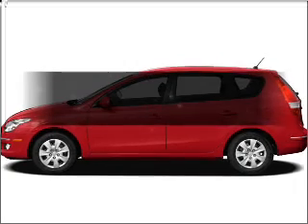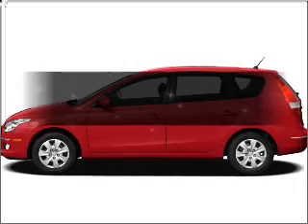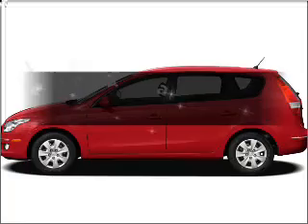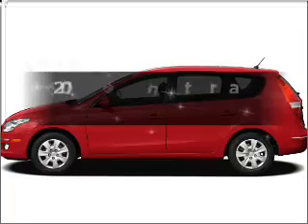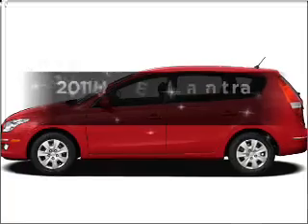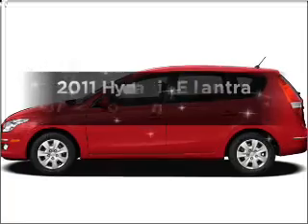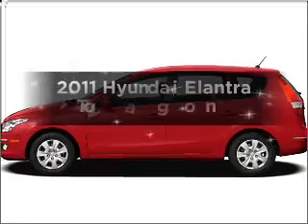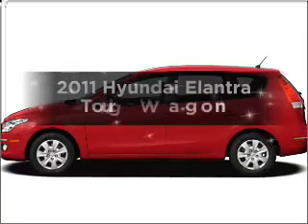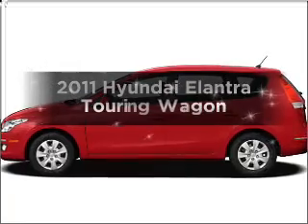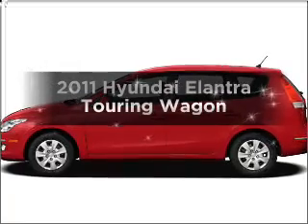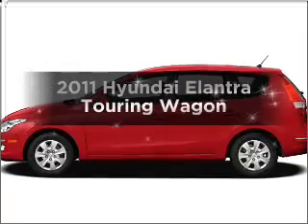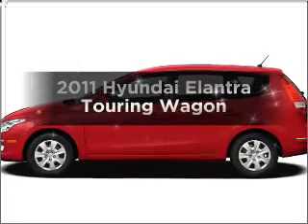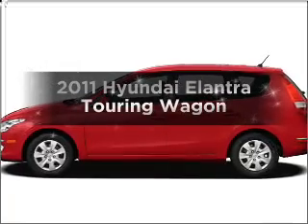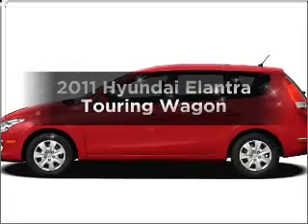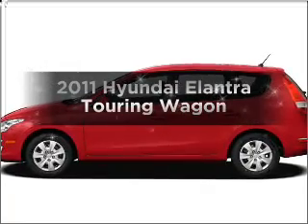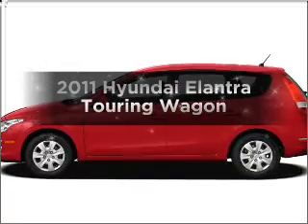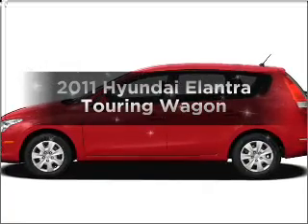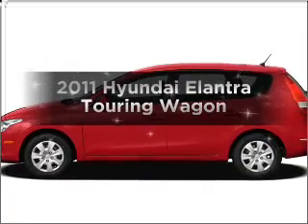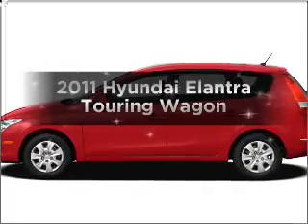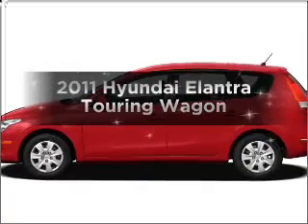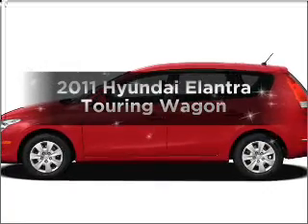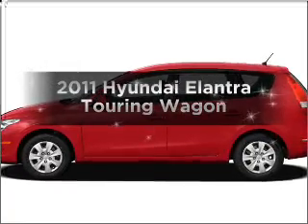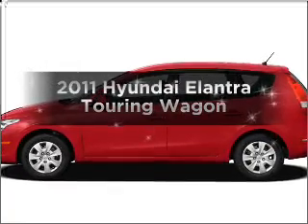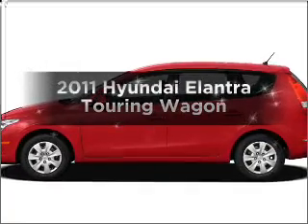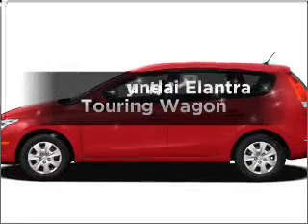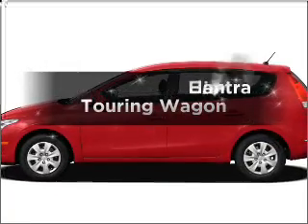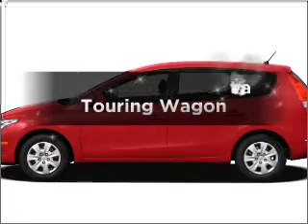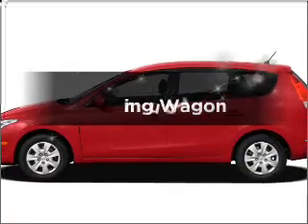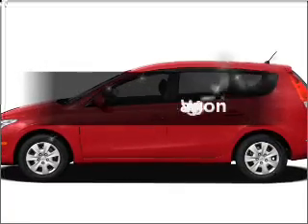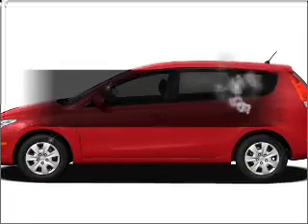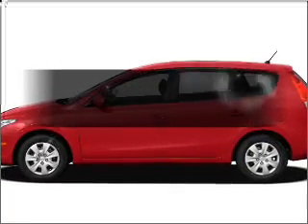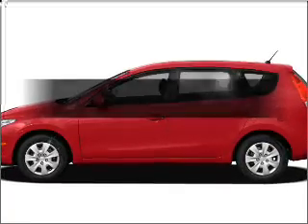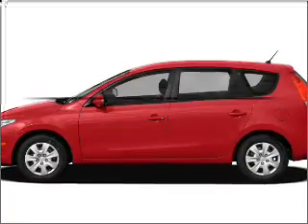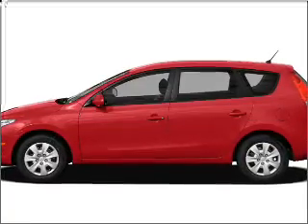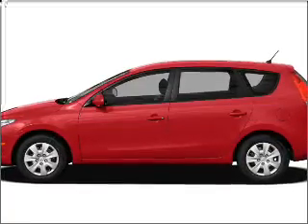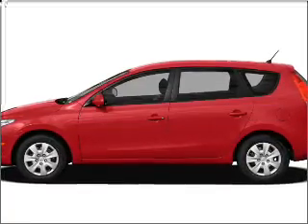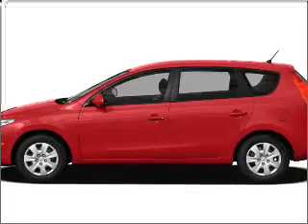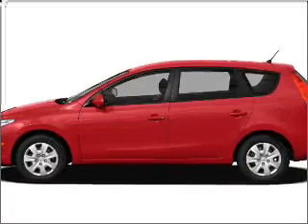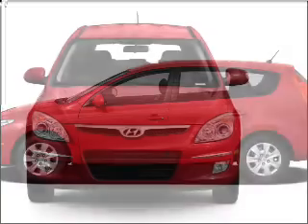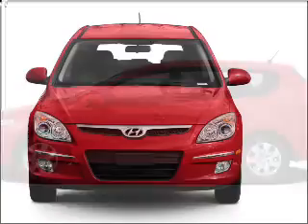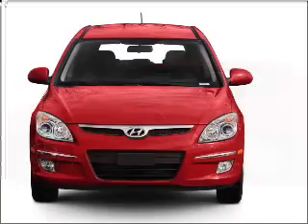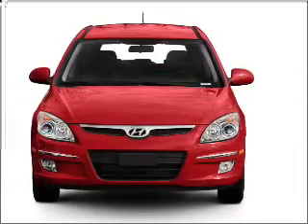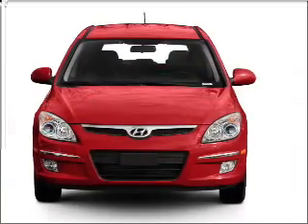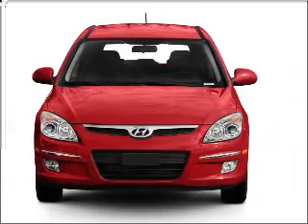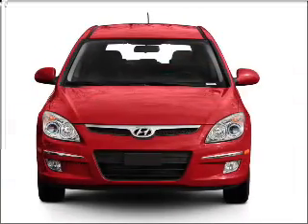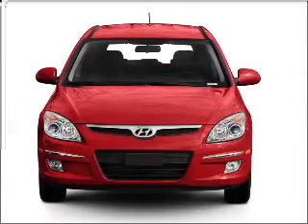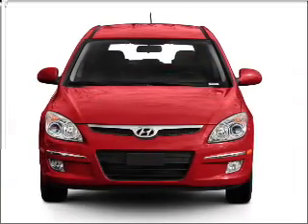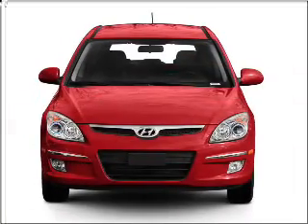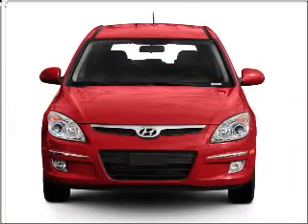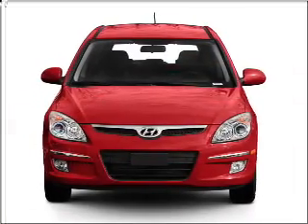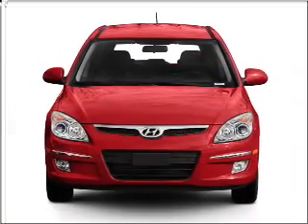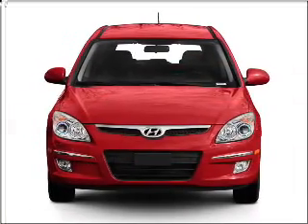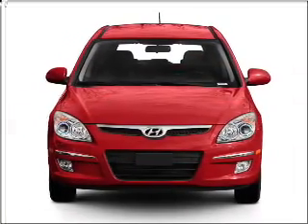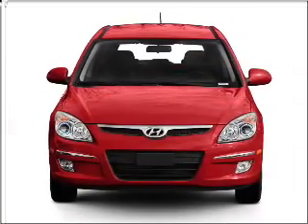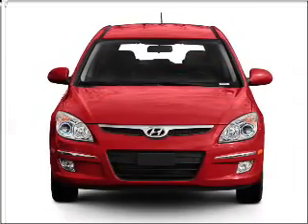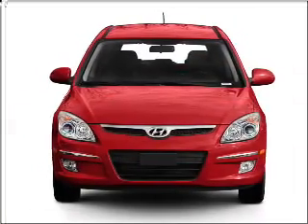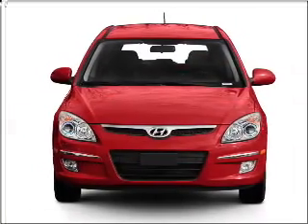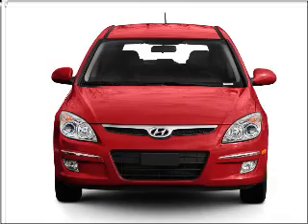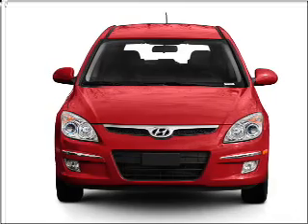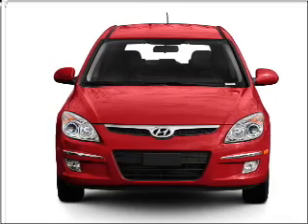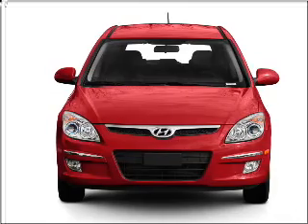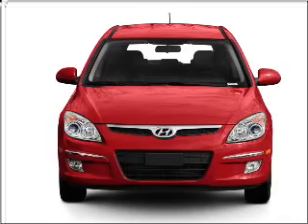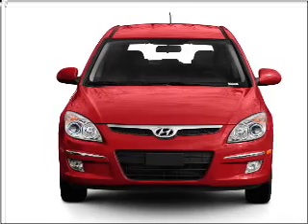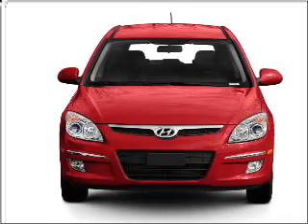Introducing the 2011 Hyundai Elantra Touring. If you're looking for an automobile with great attributes, look no further.